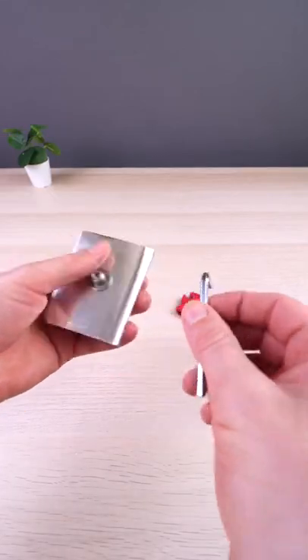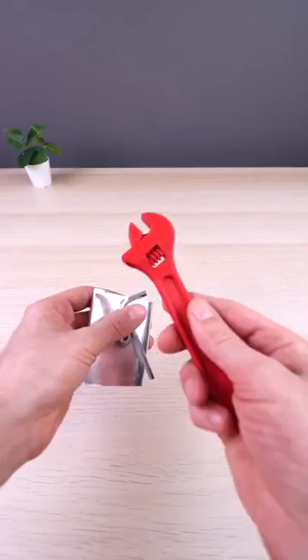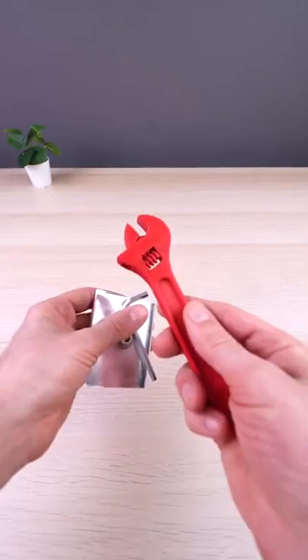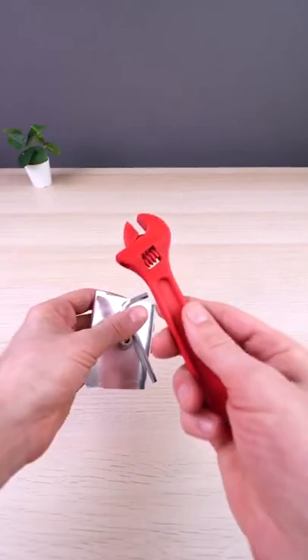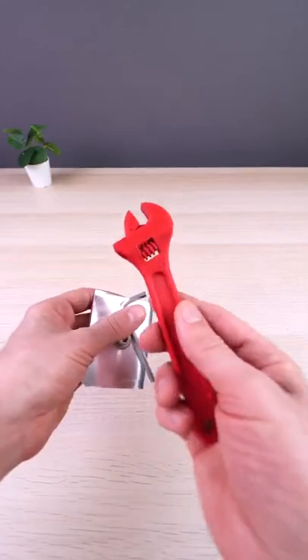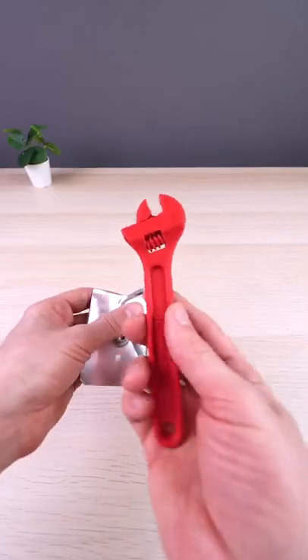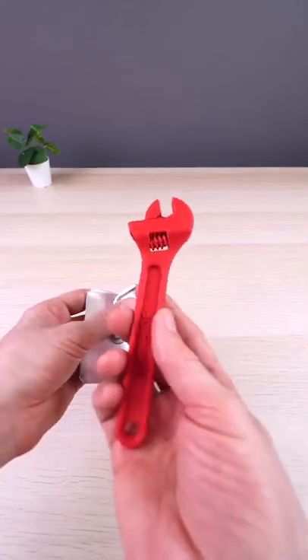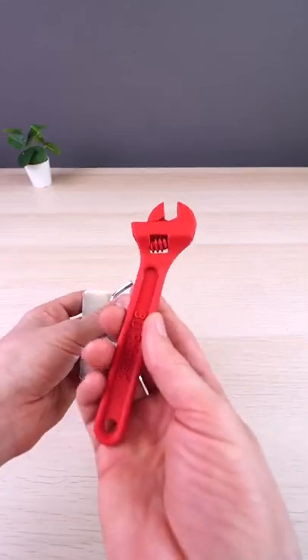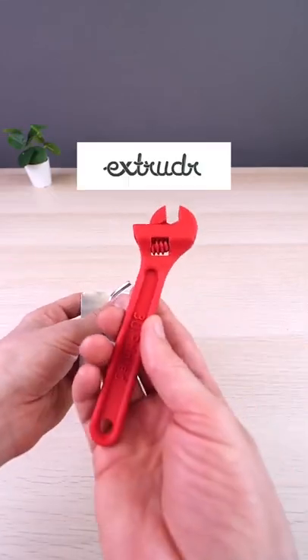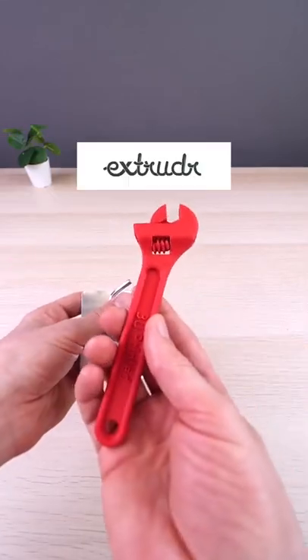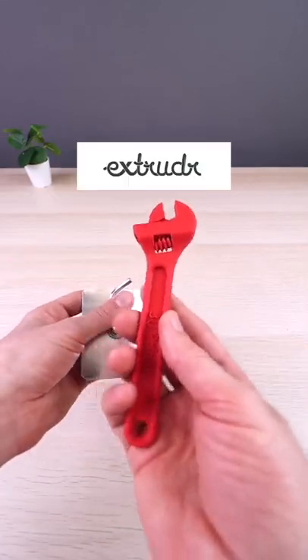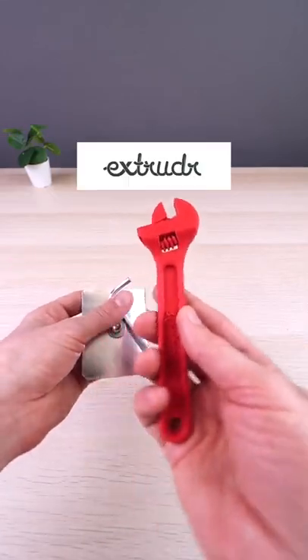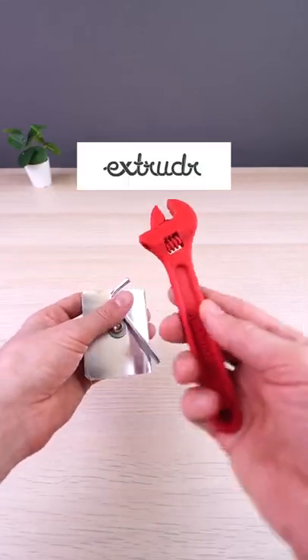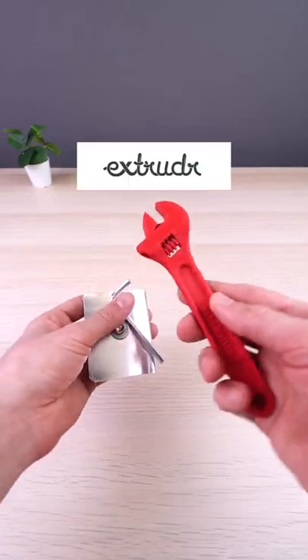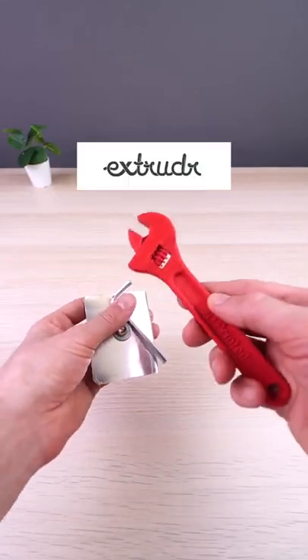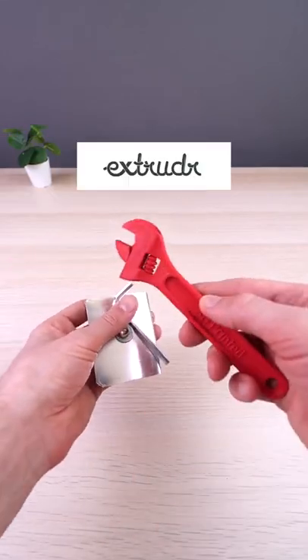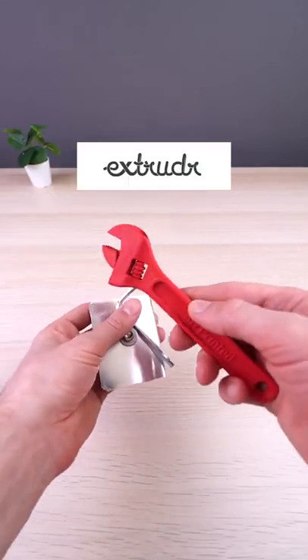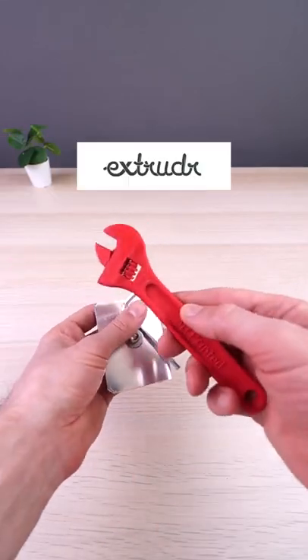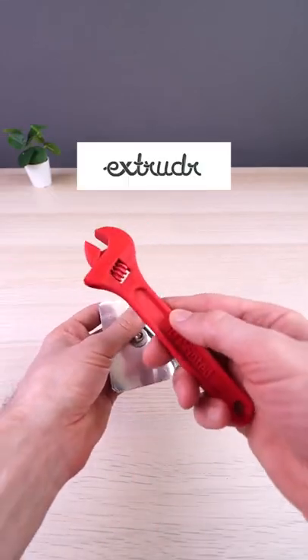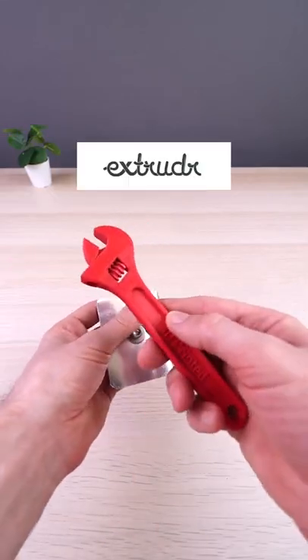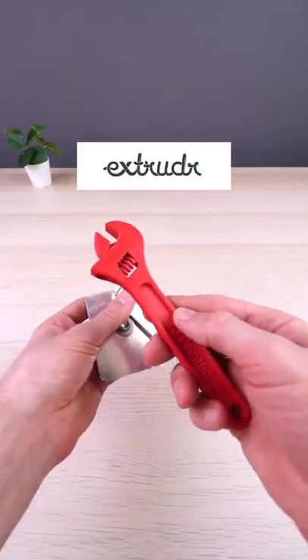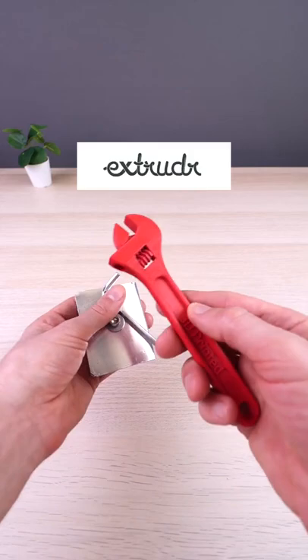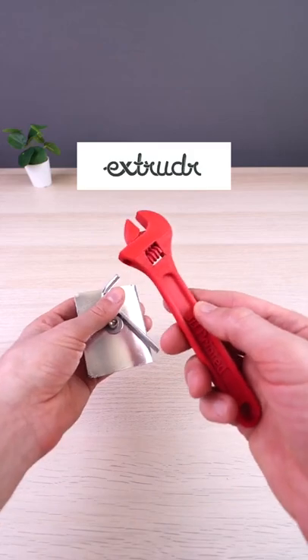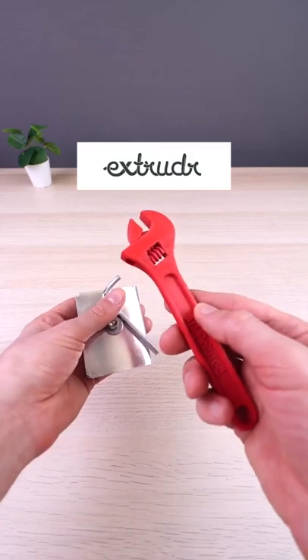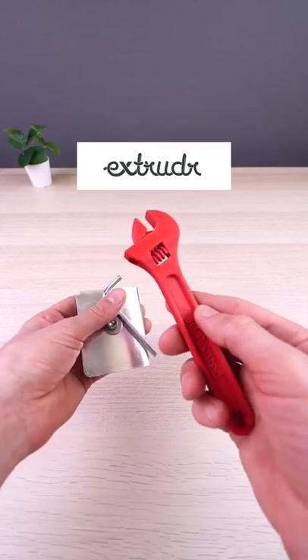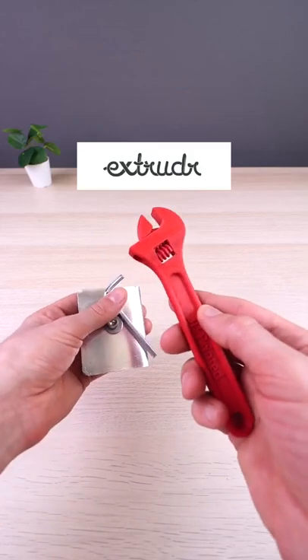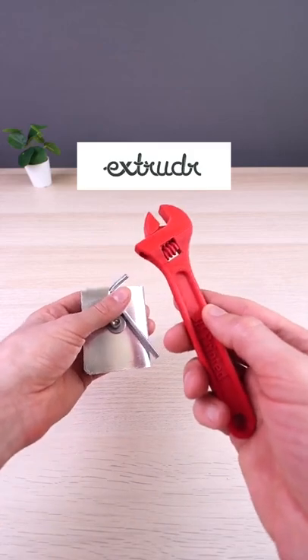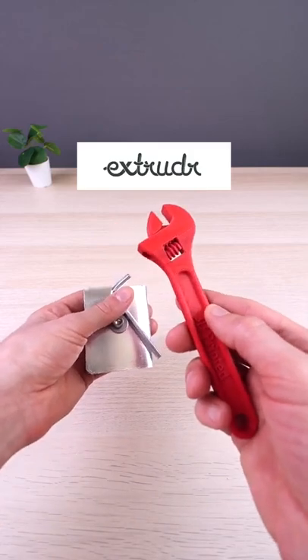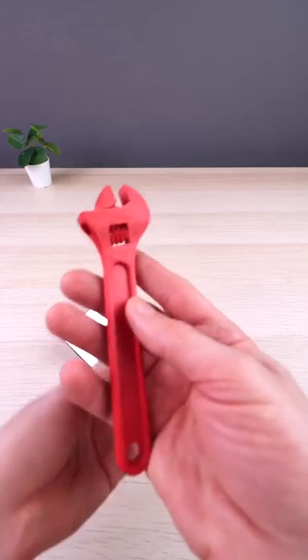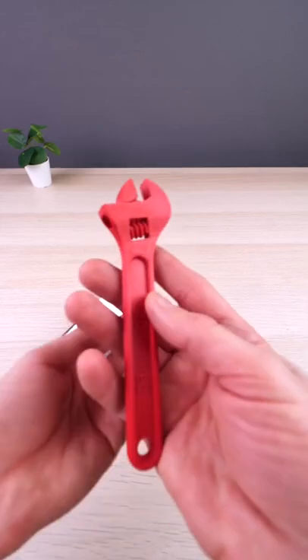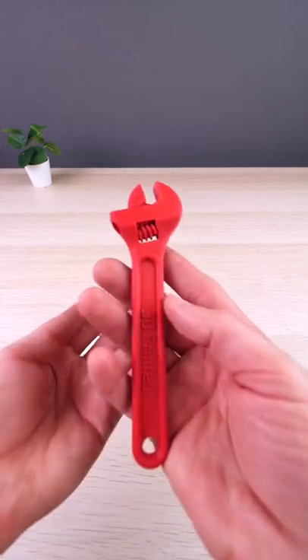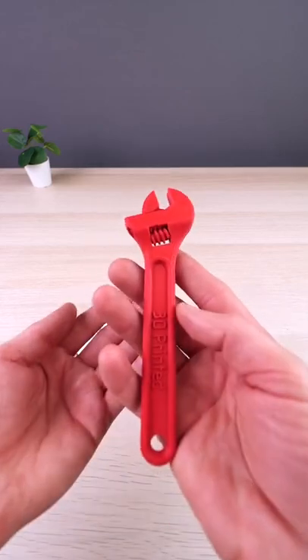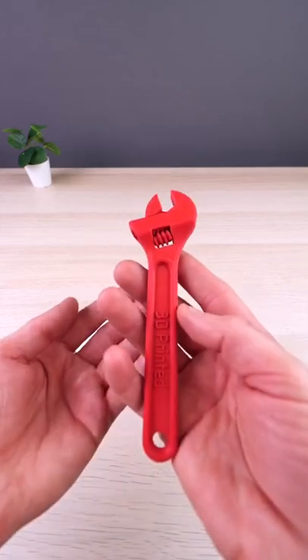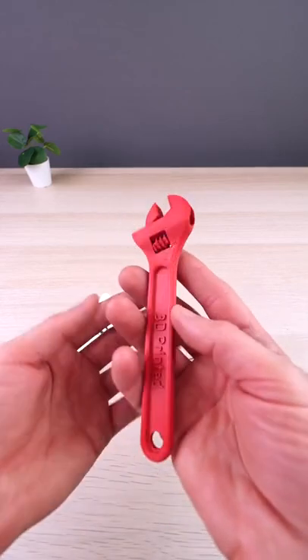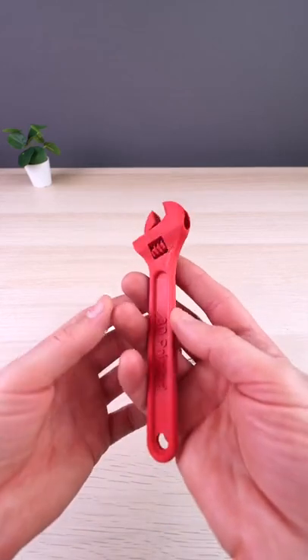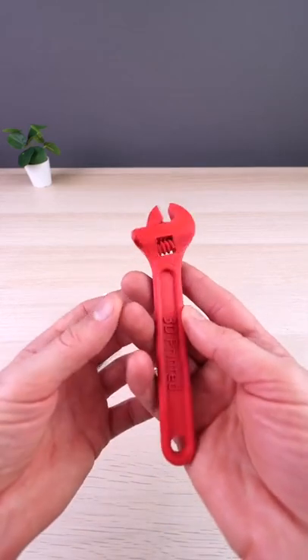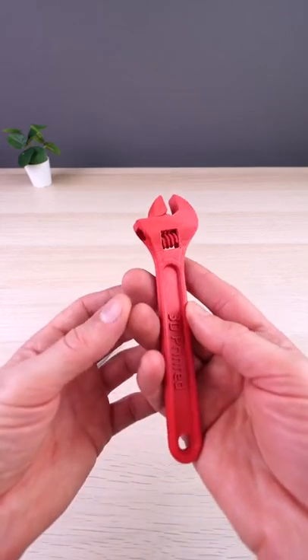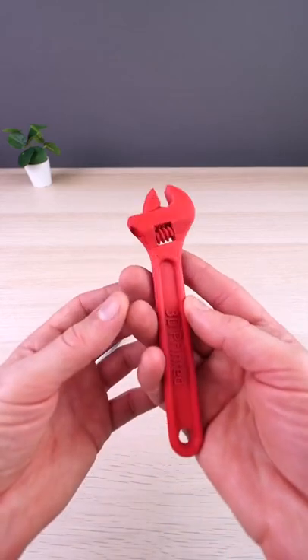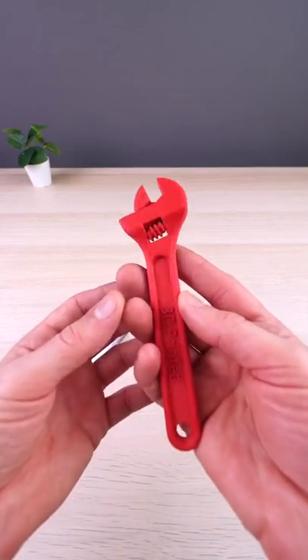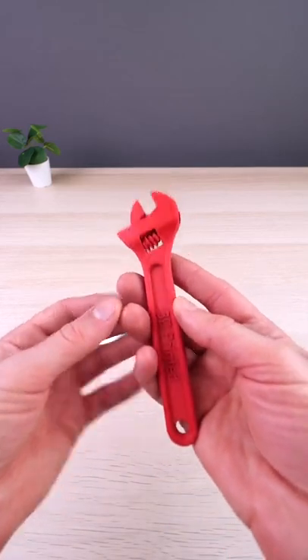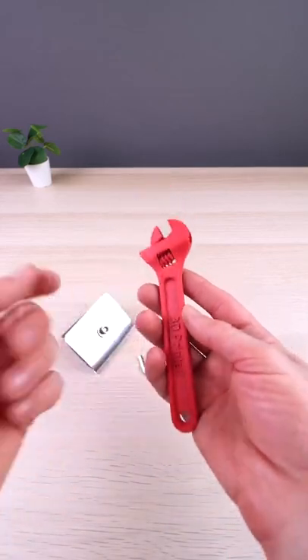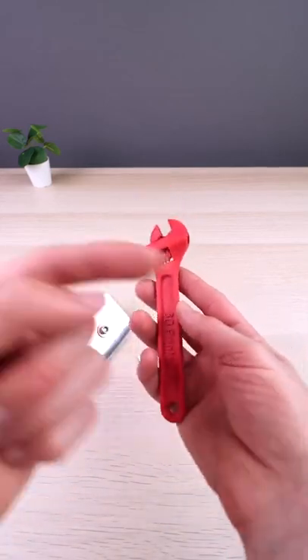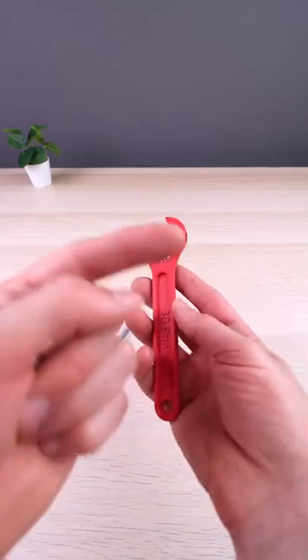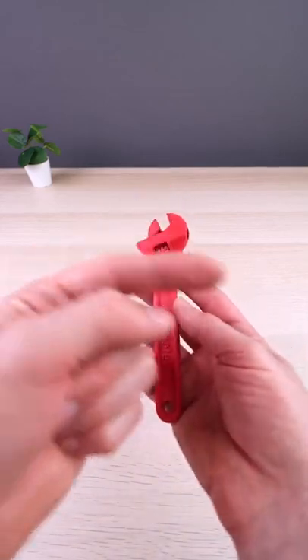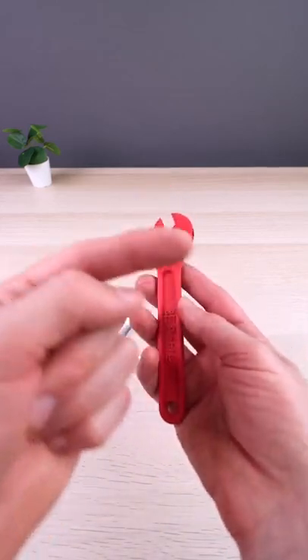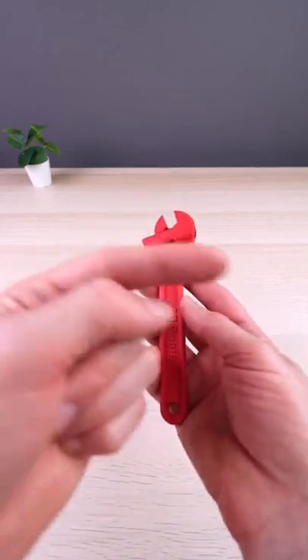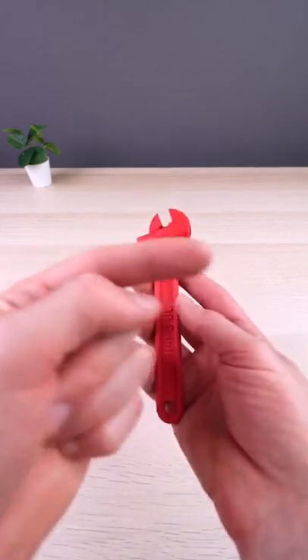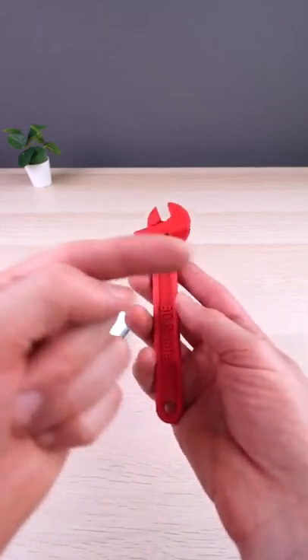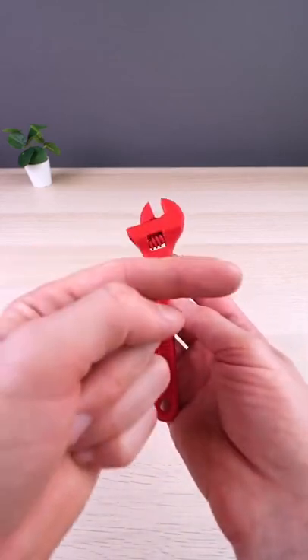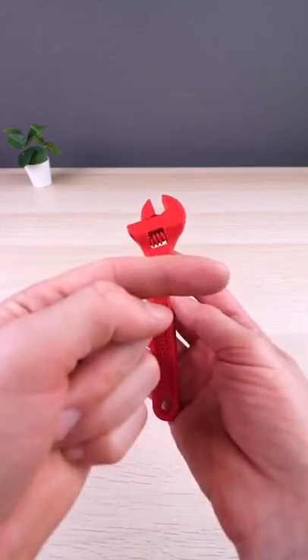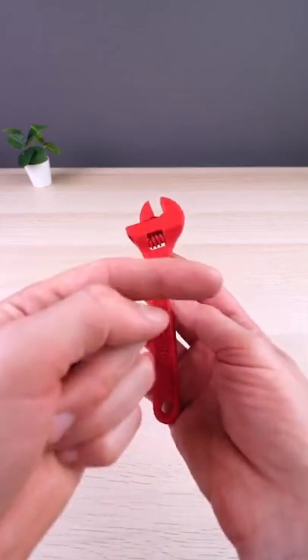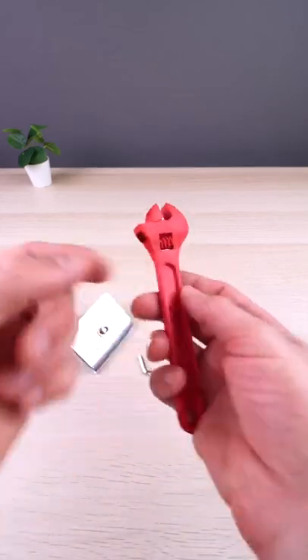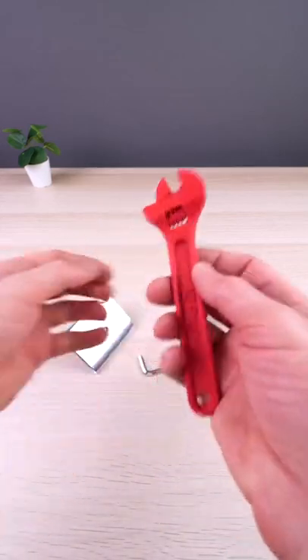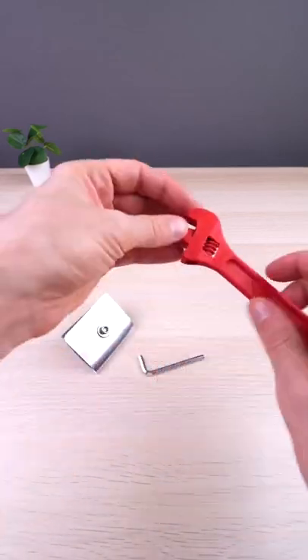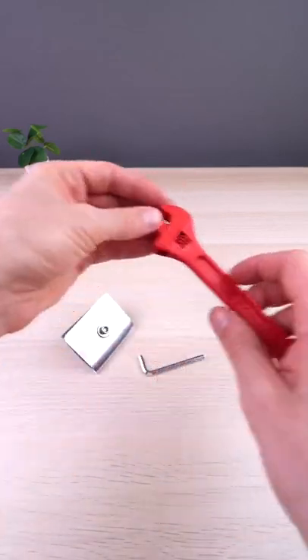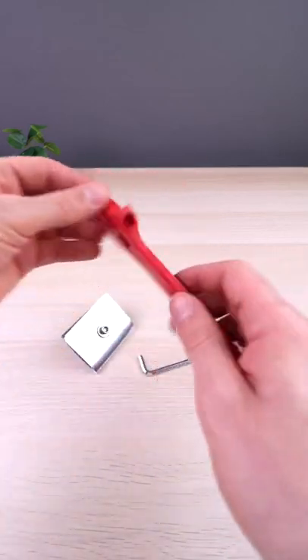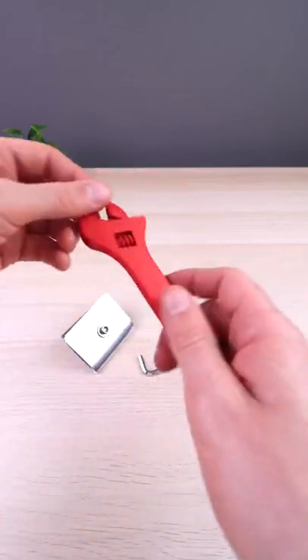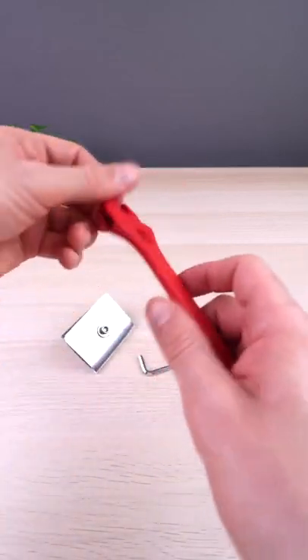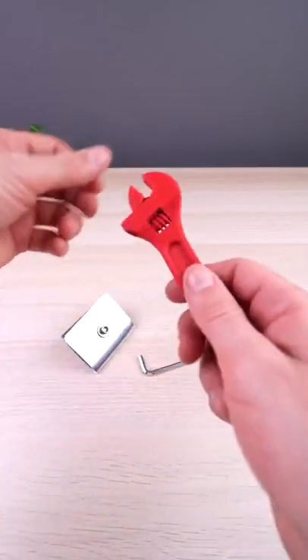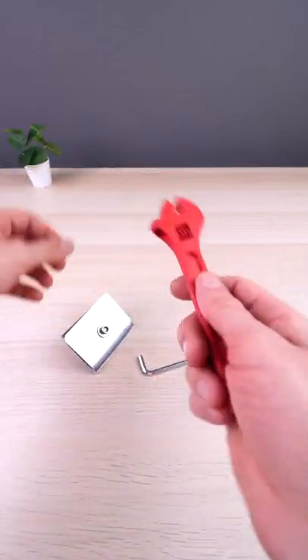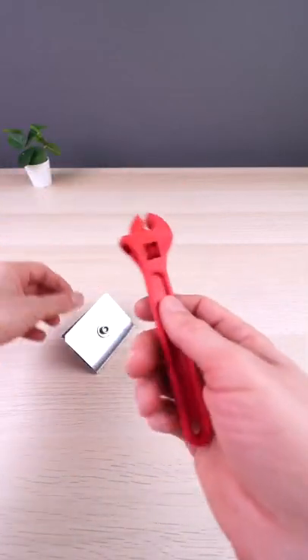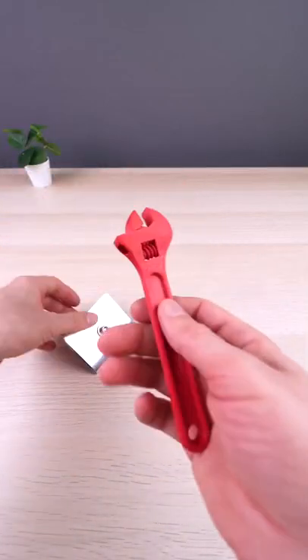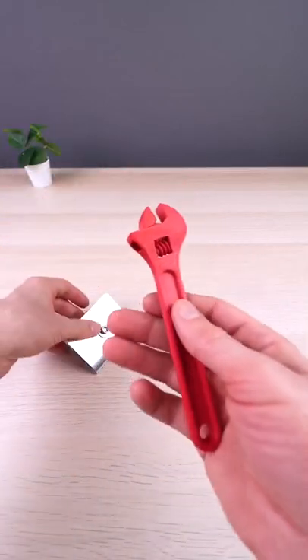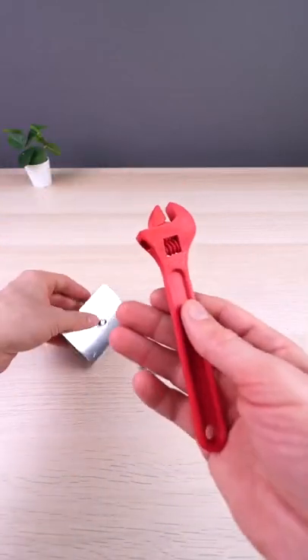By the way, this is Green Tech Pro filament from Extruder. They also have a discount right now. You can check them in my bio. Now let's get back to our test.